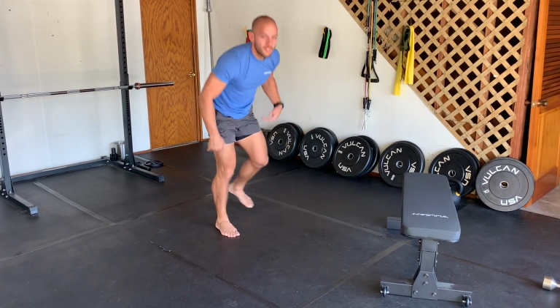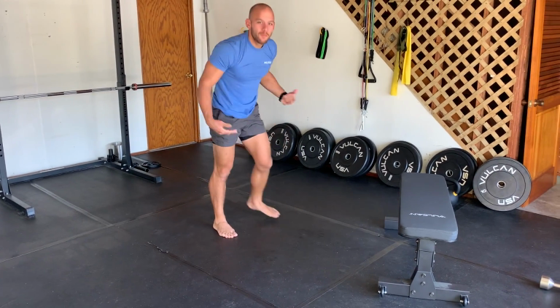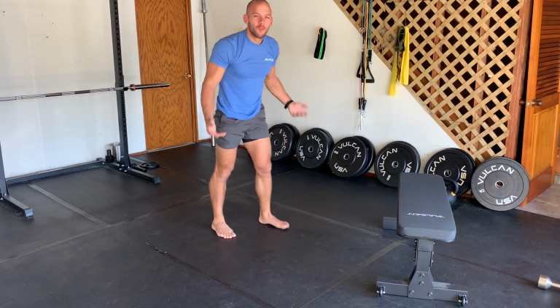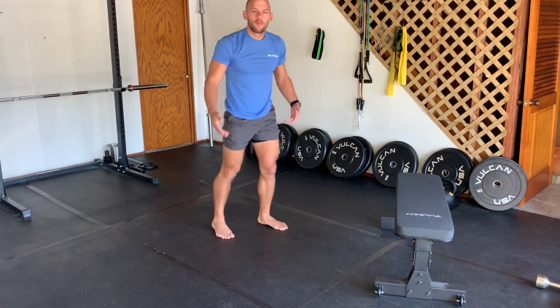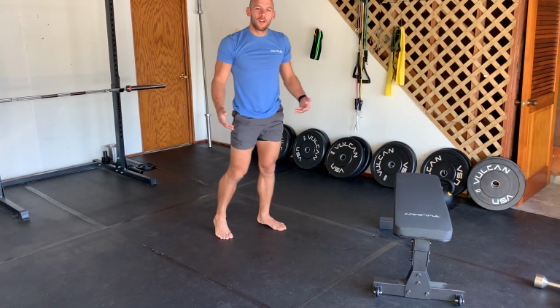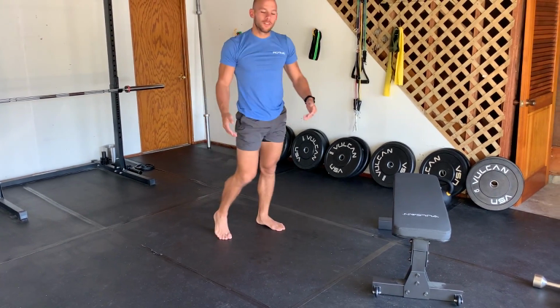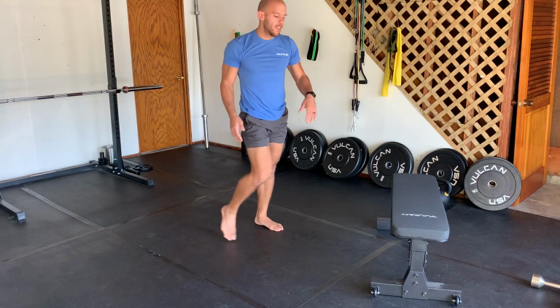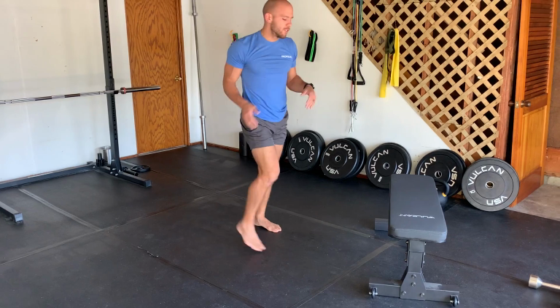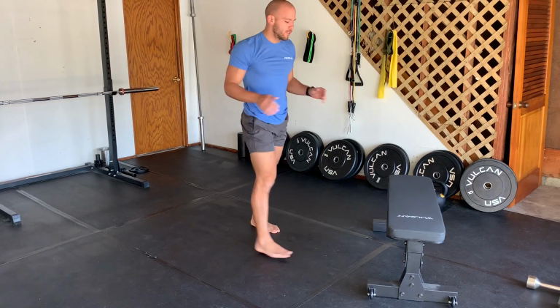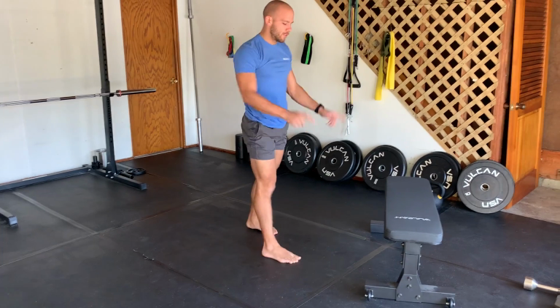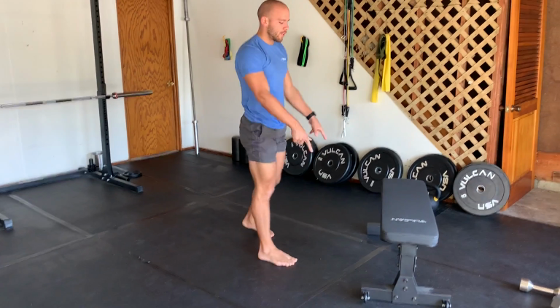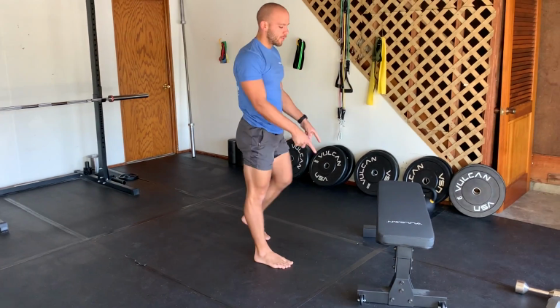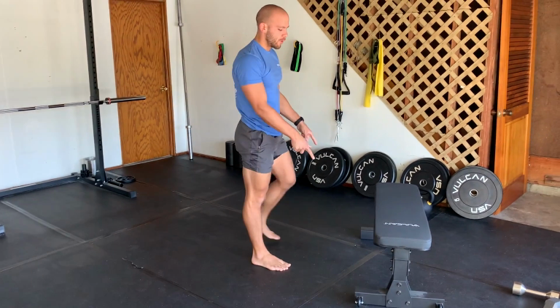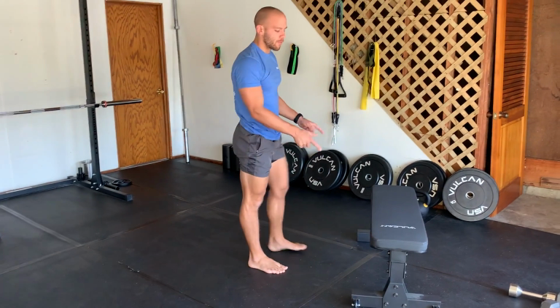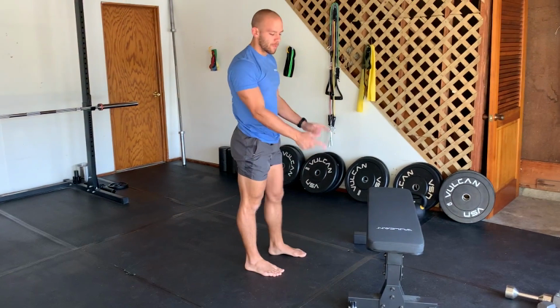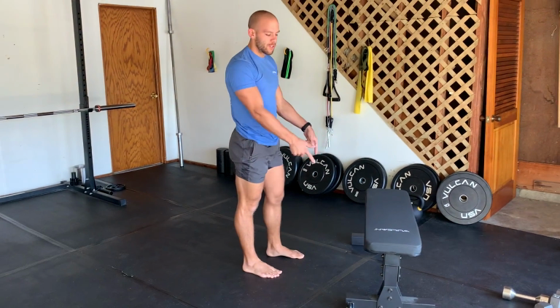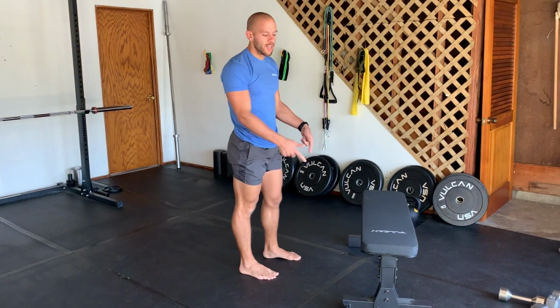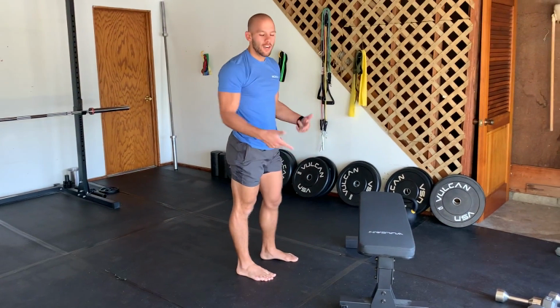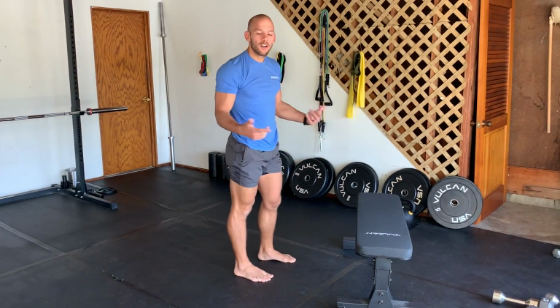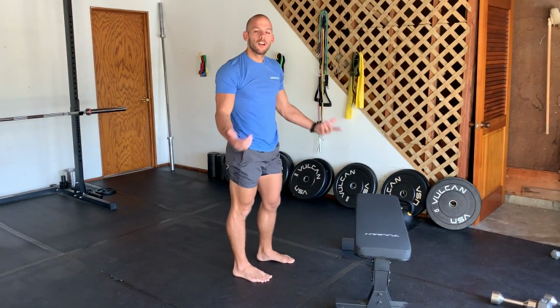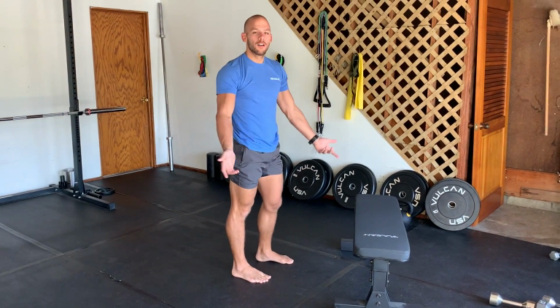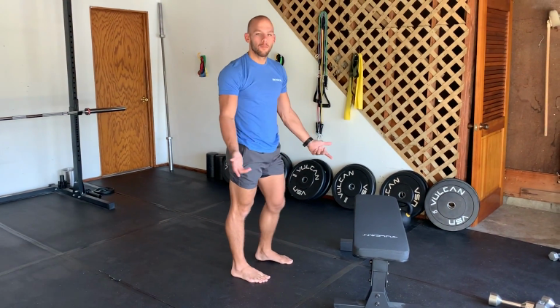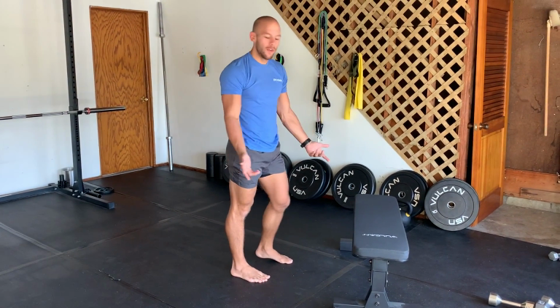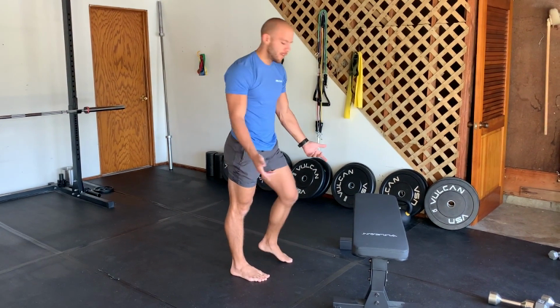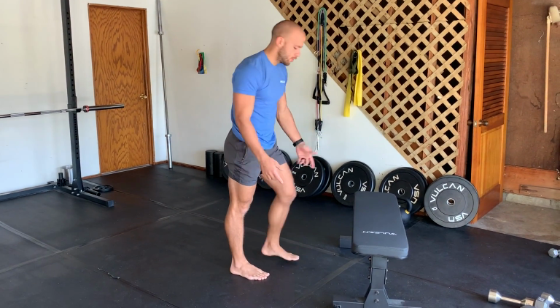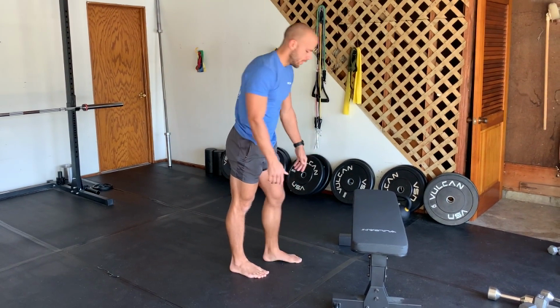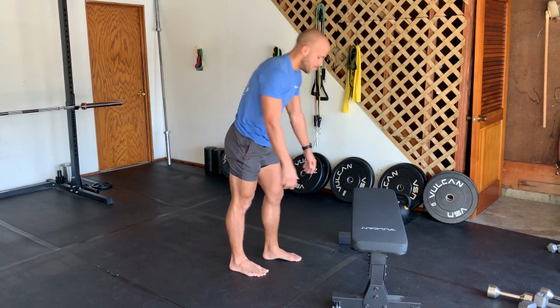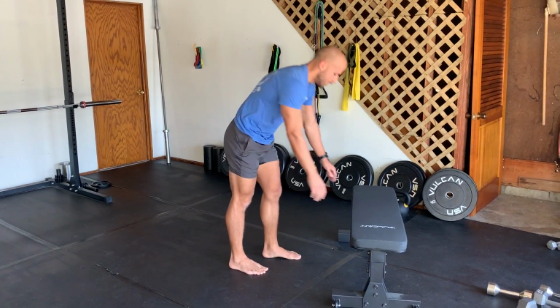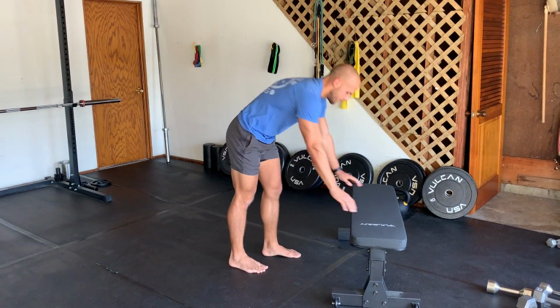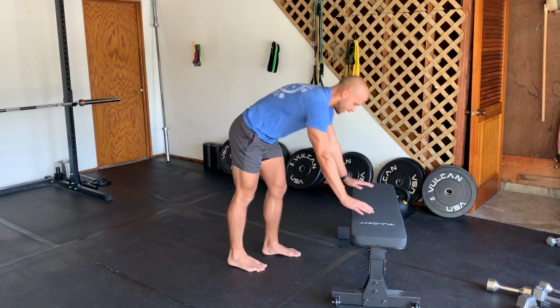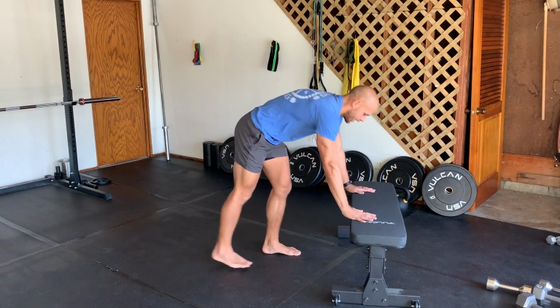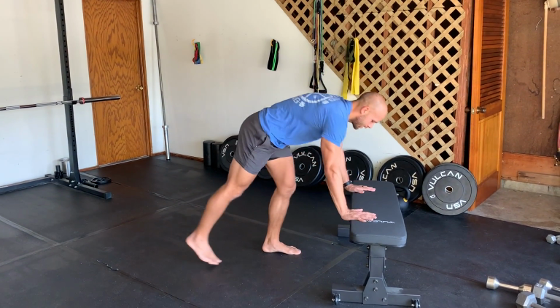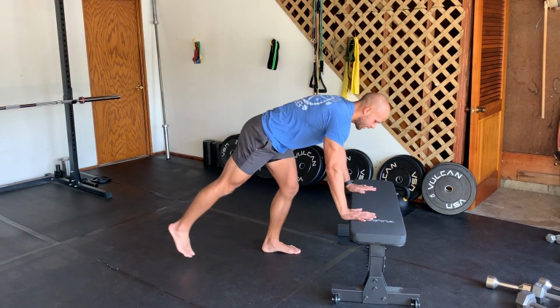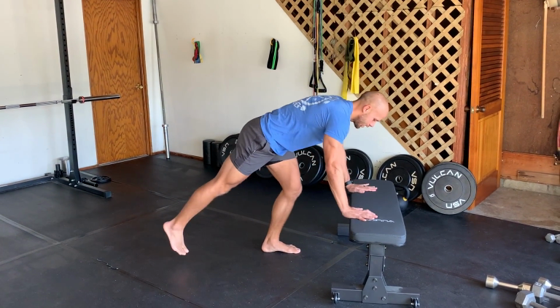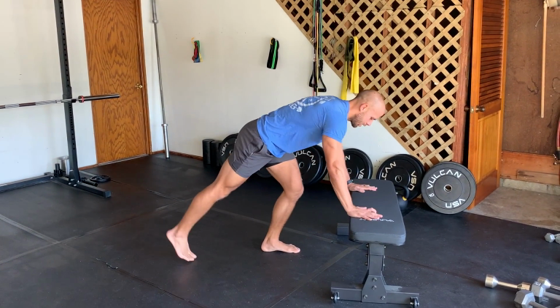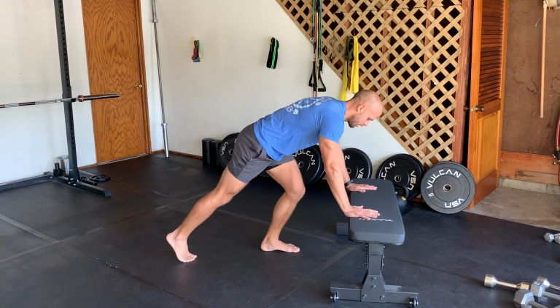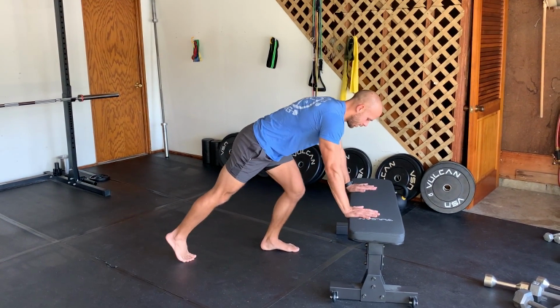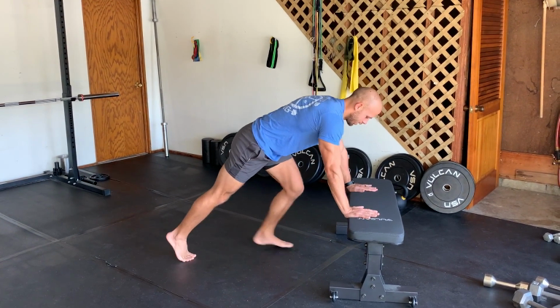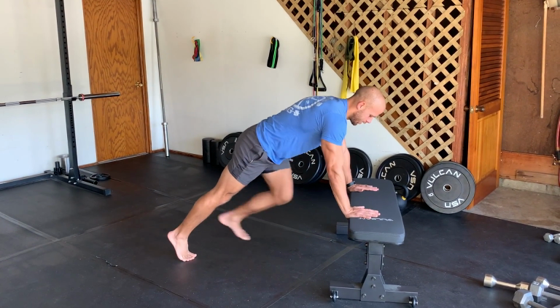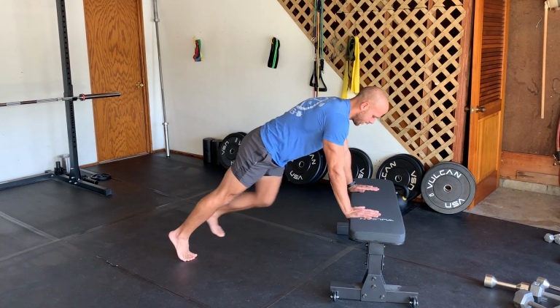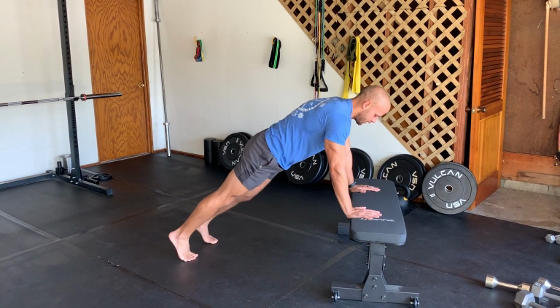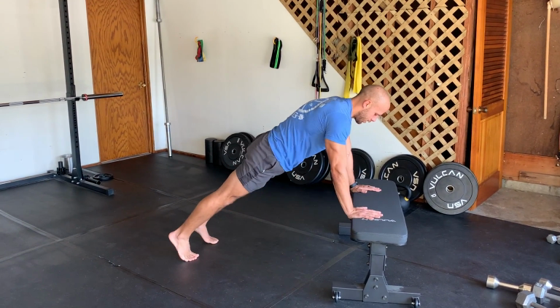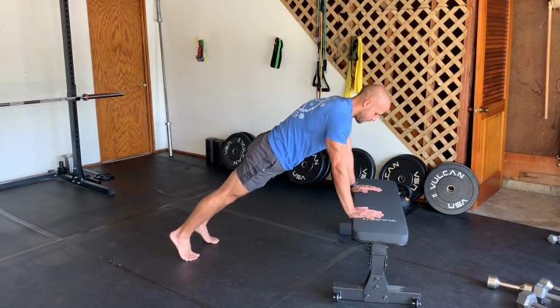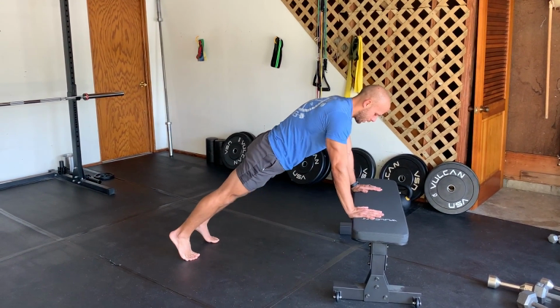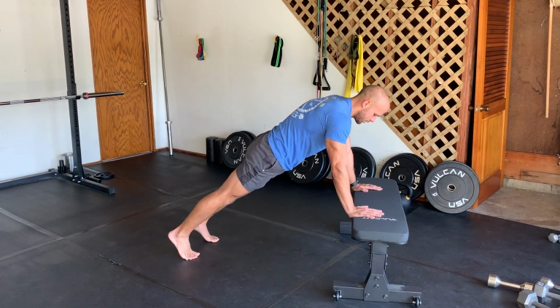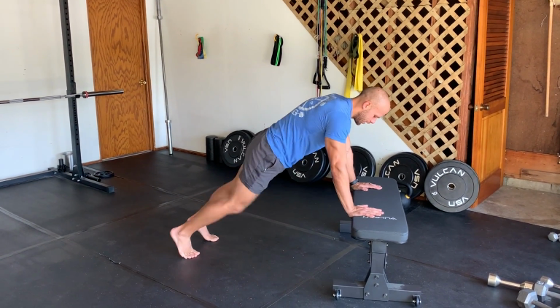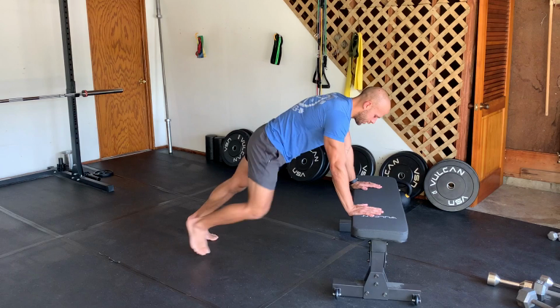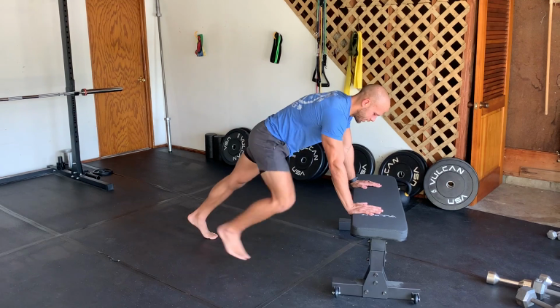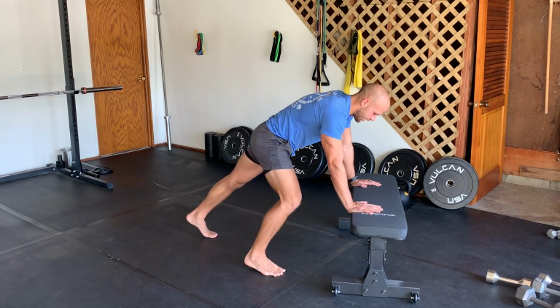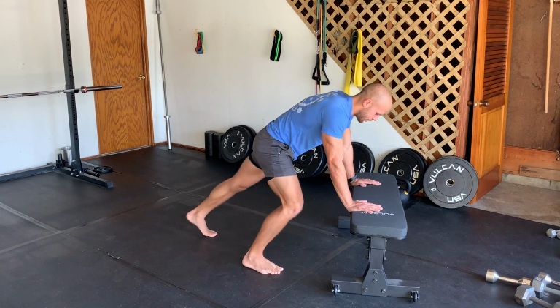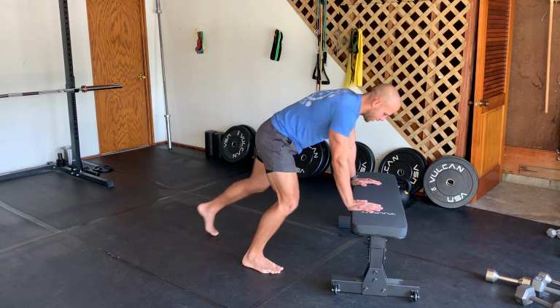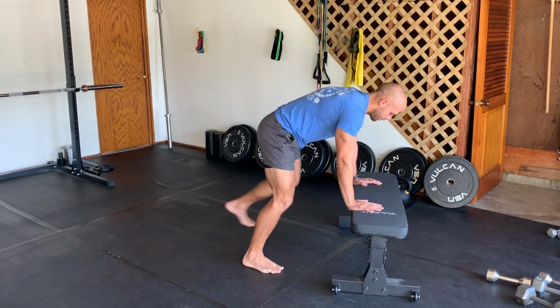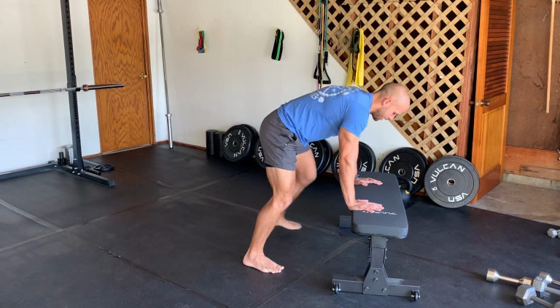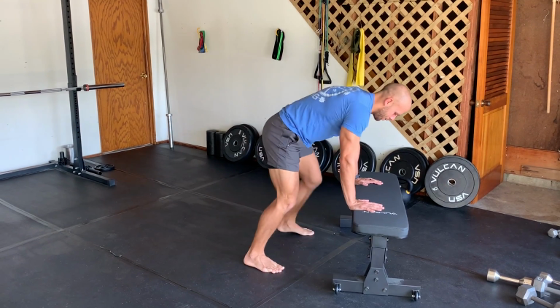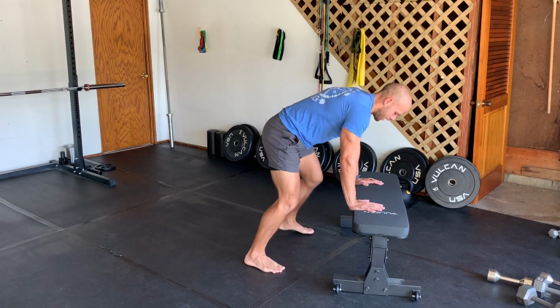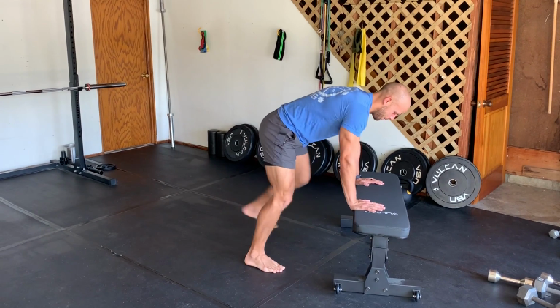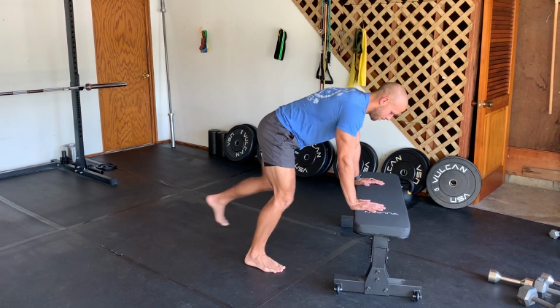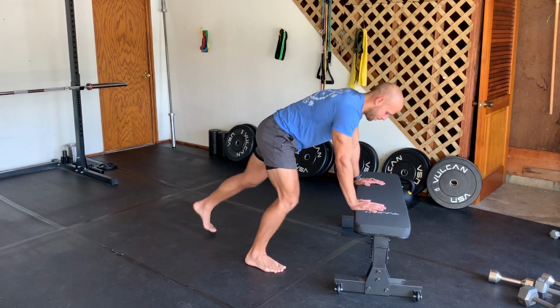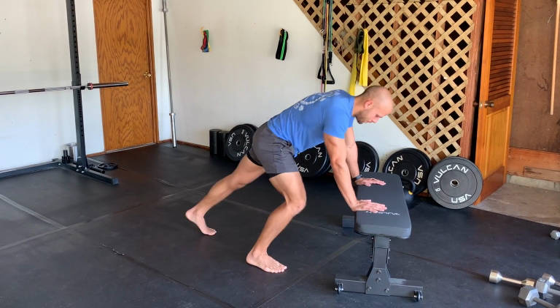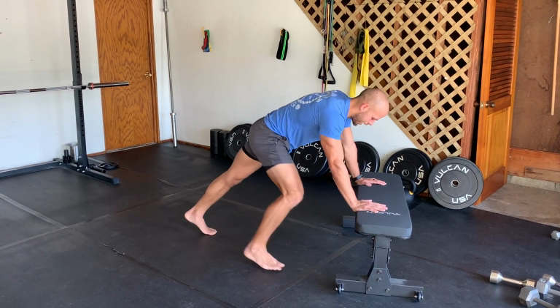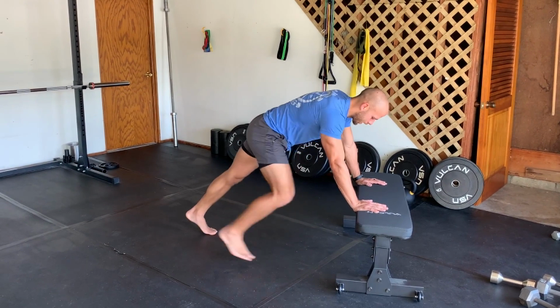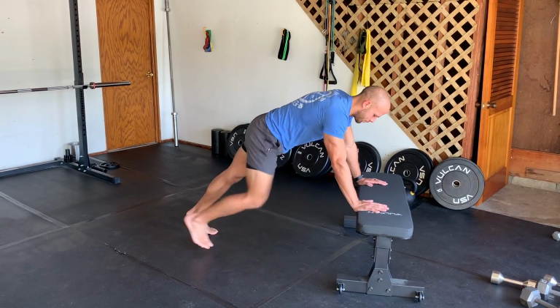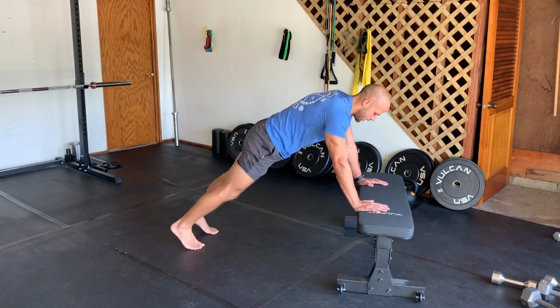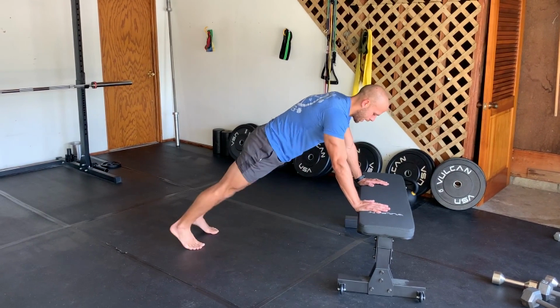If you need more modification, you can do it from a chair or bench. So hands here, nice tall plank position — stepping up, stepping up, back, back.